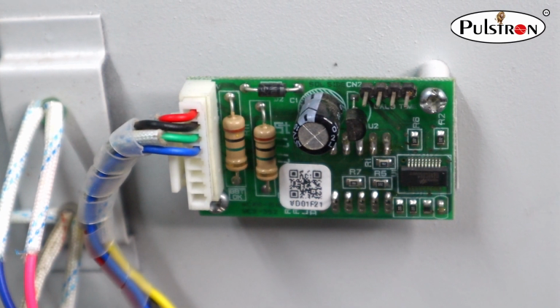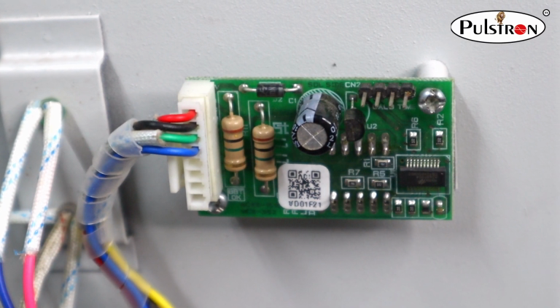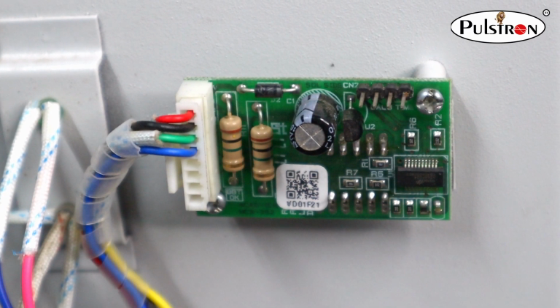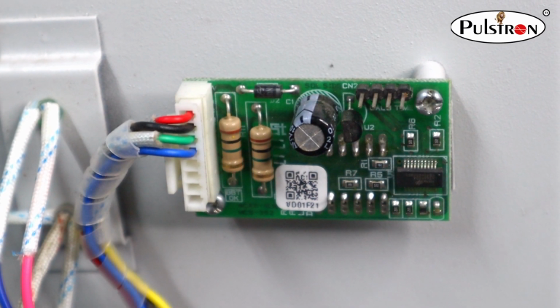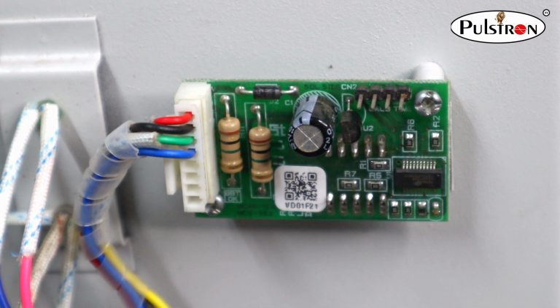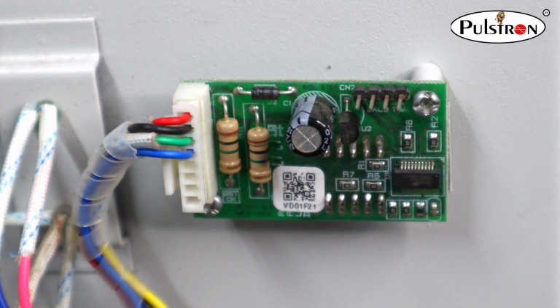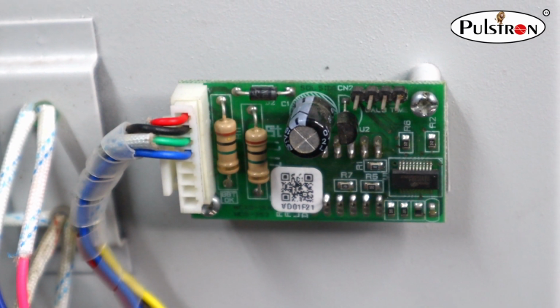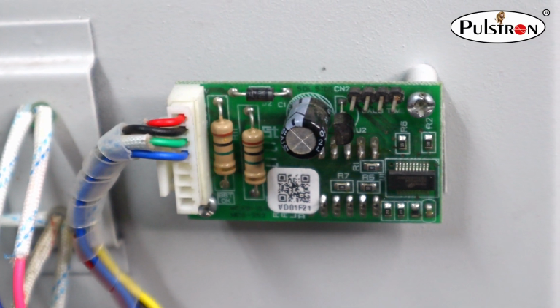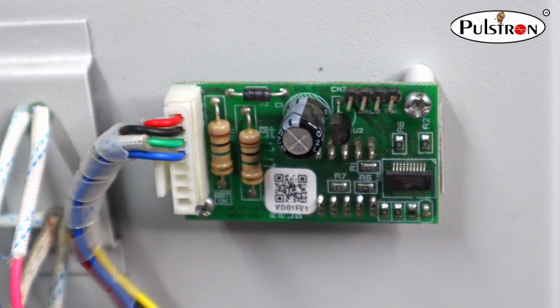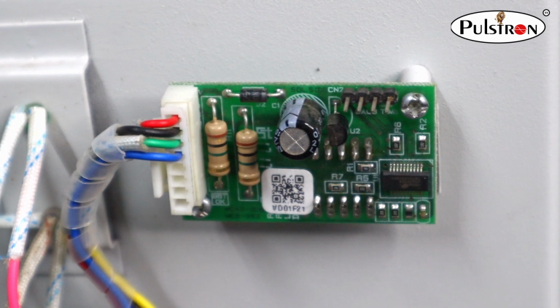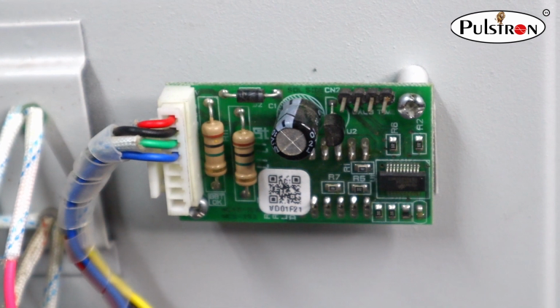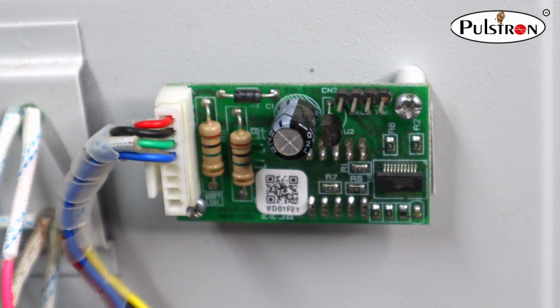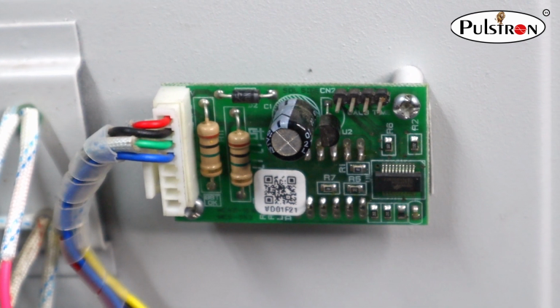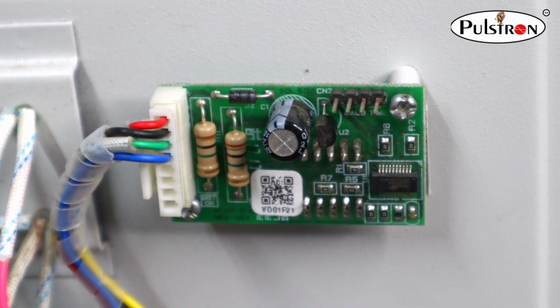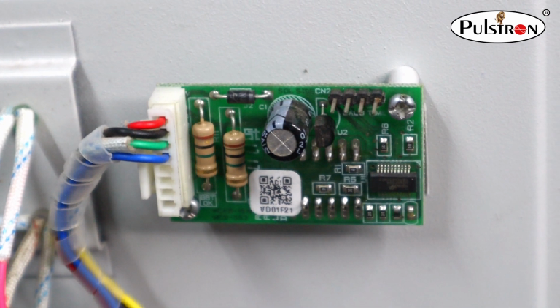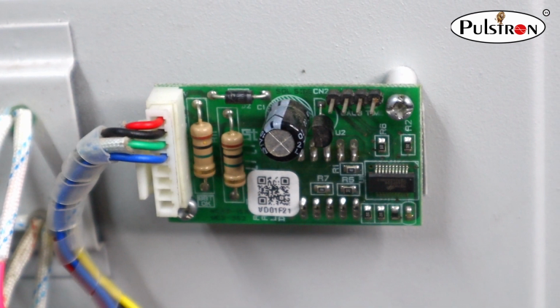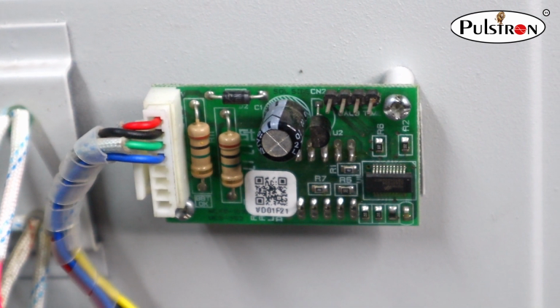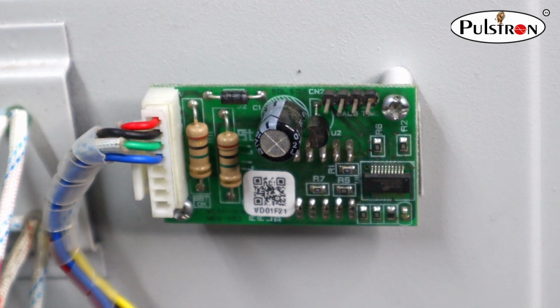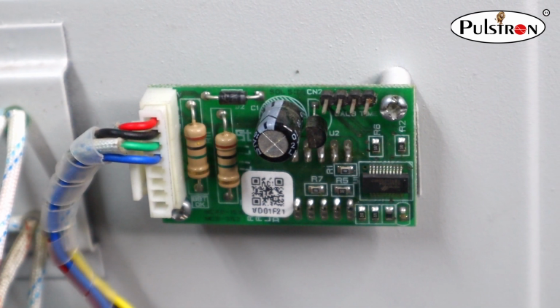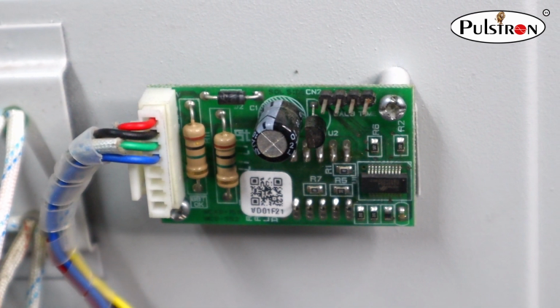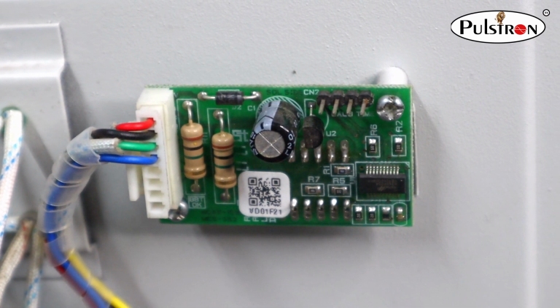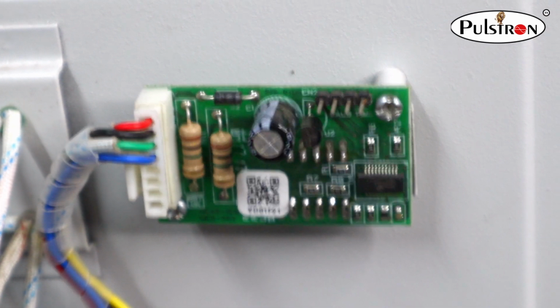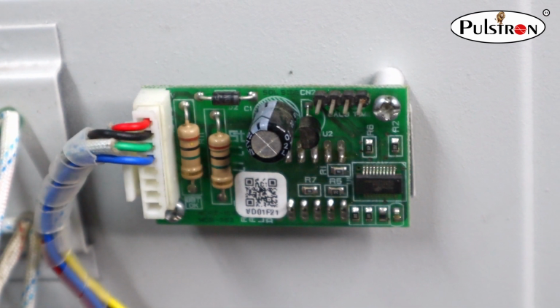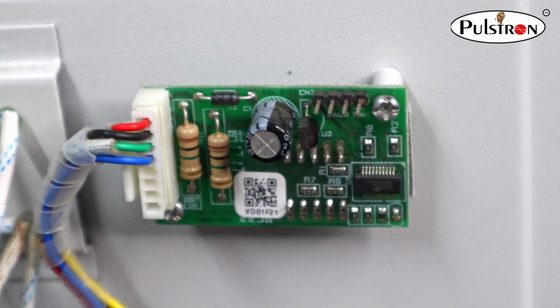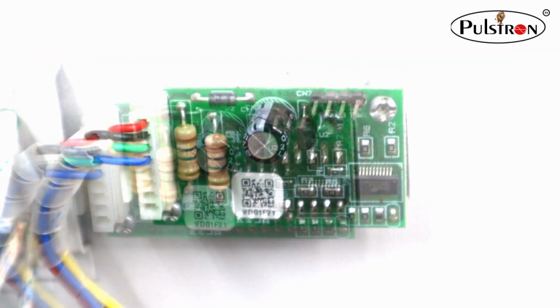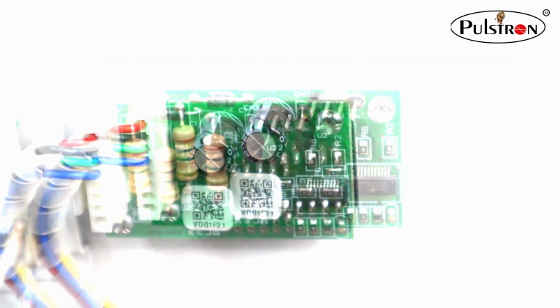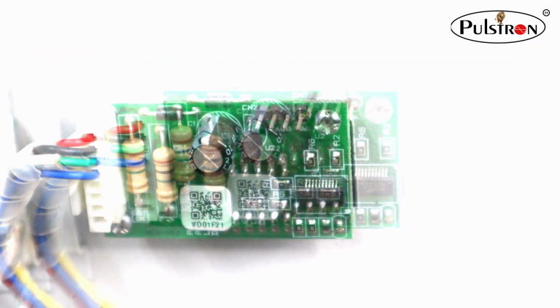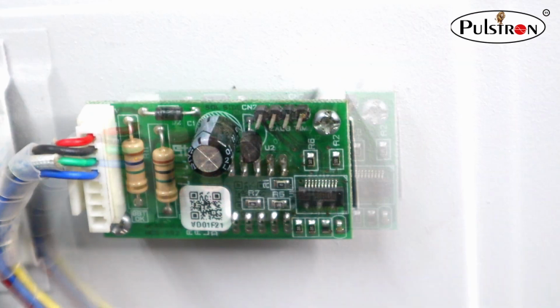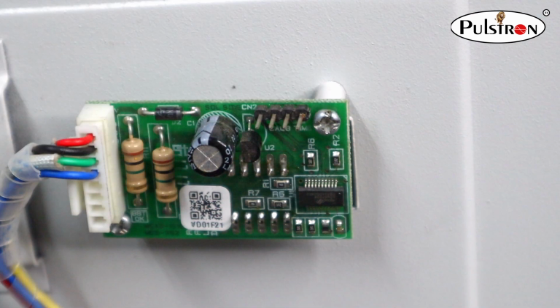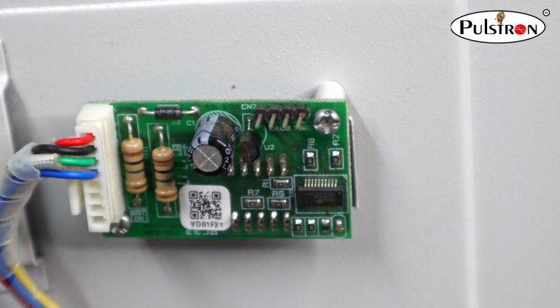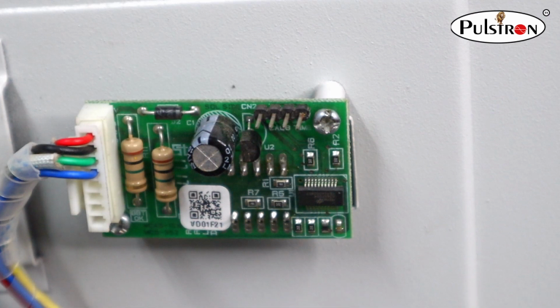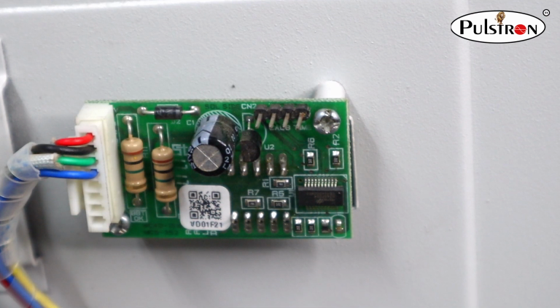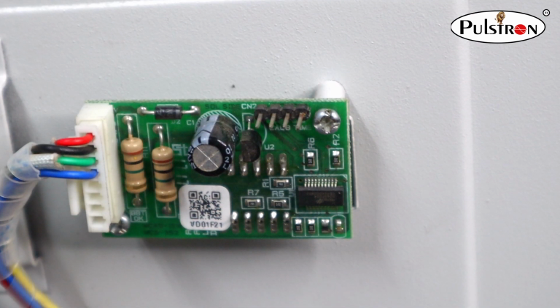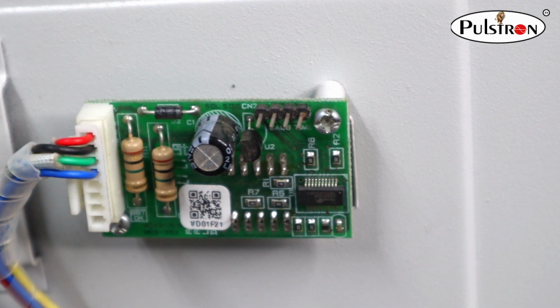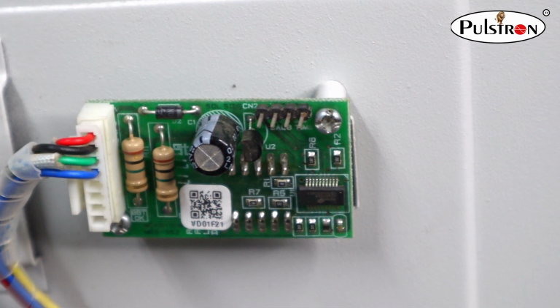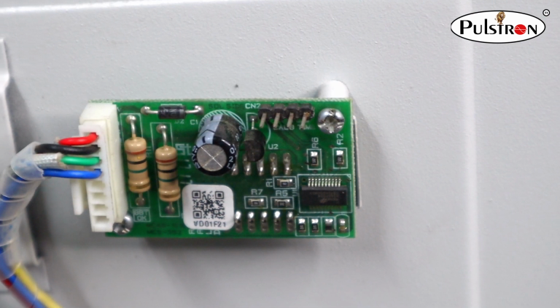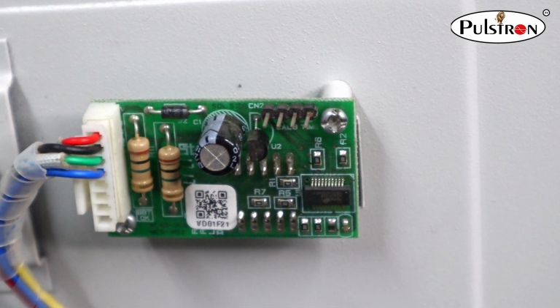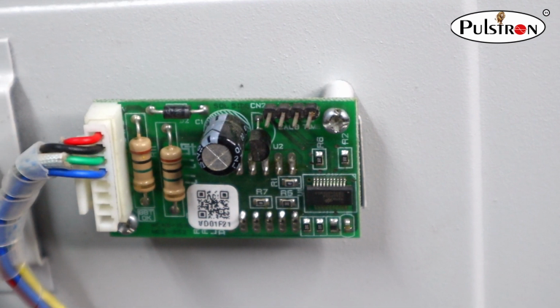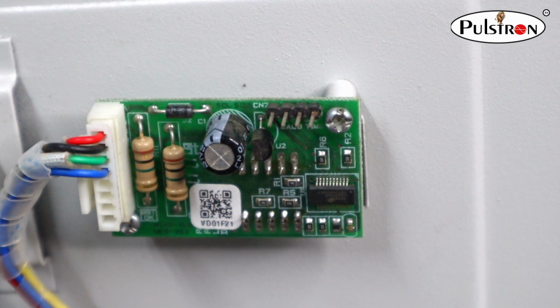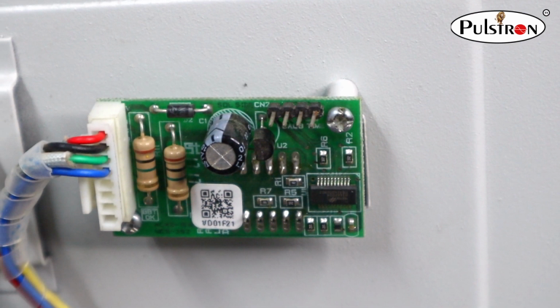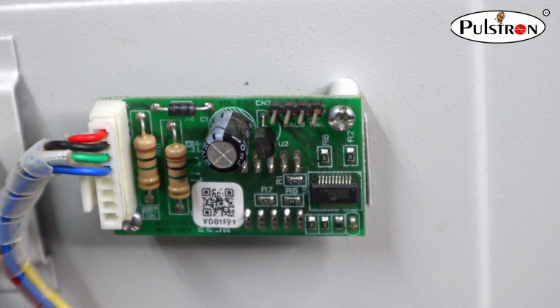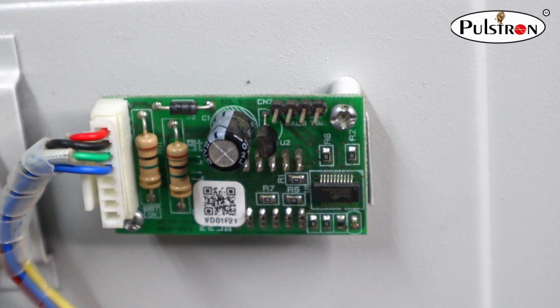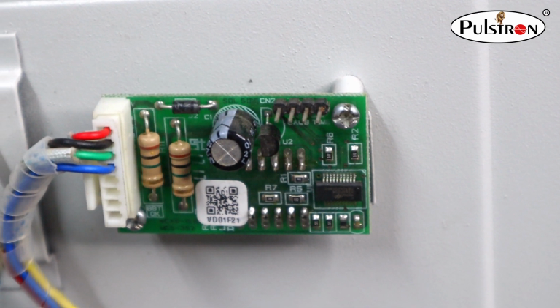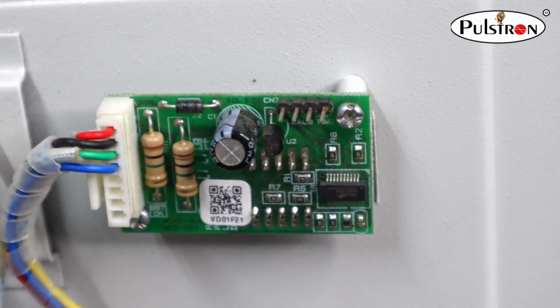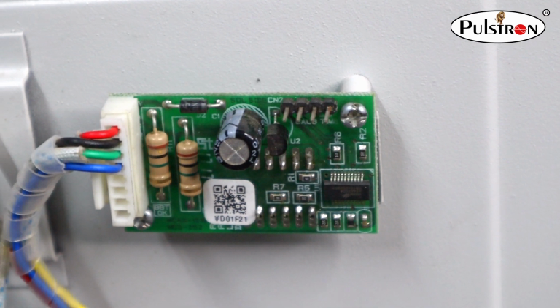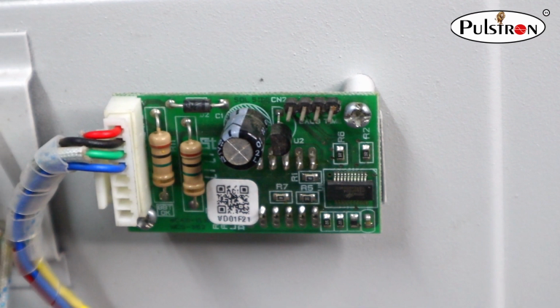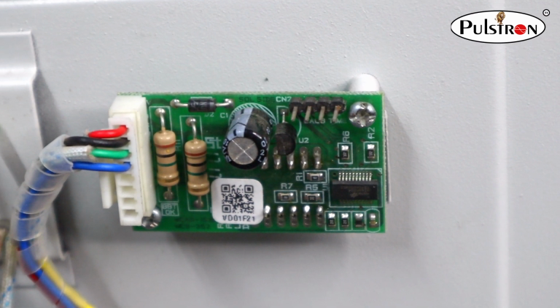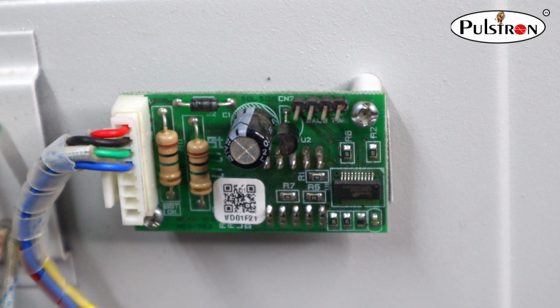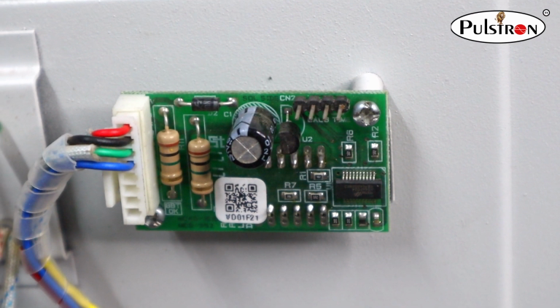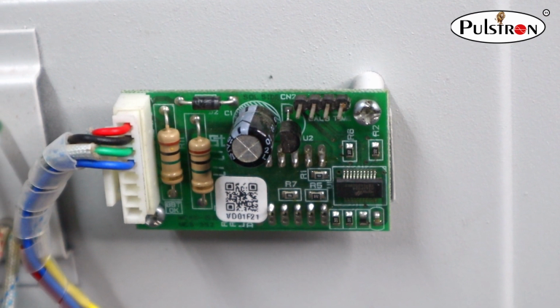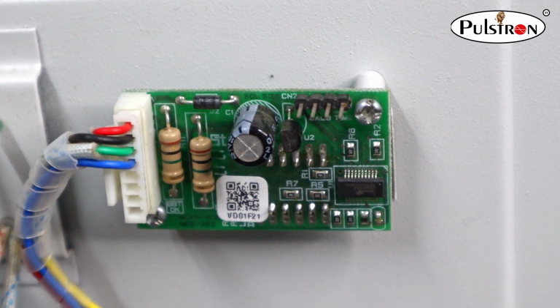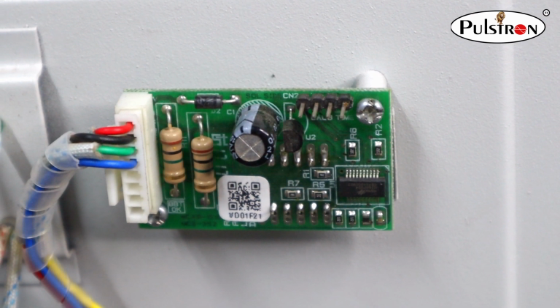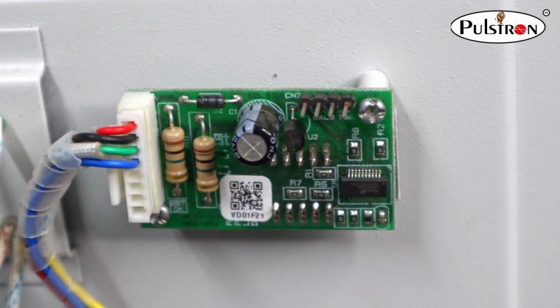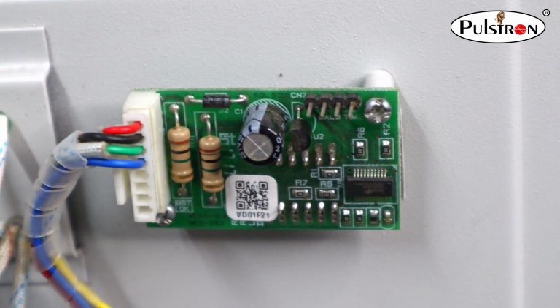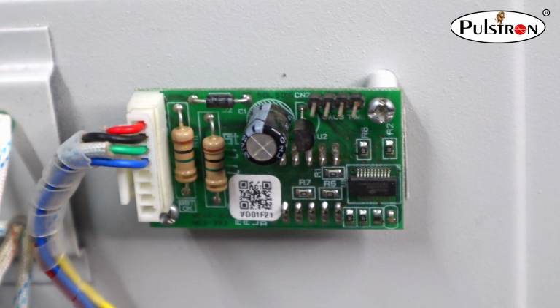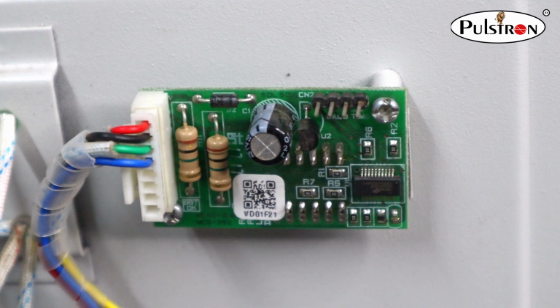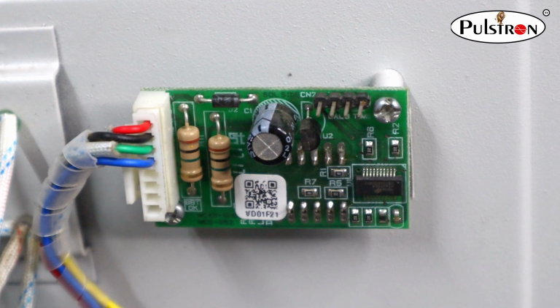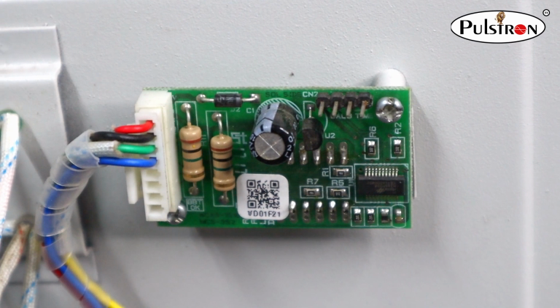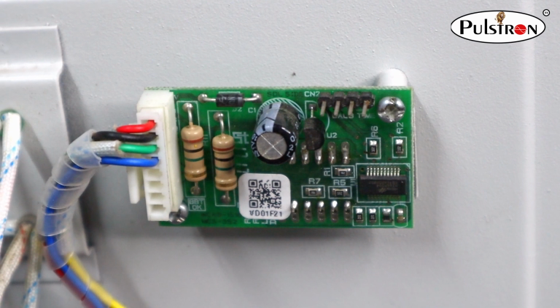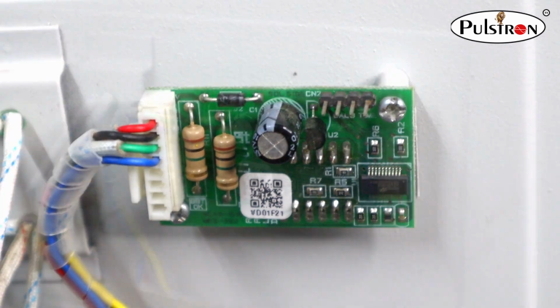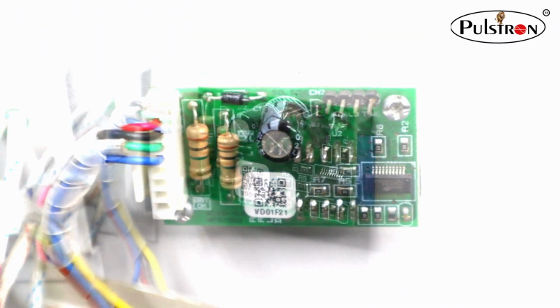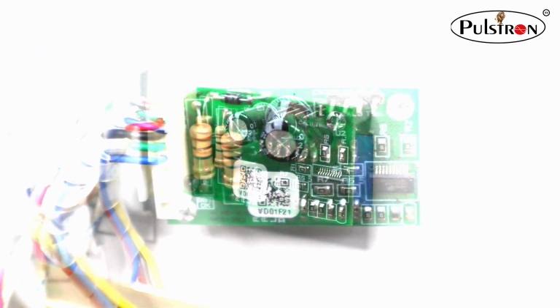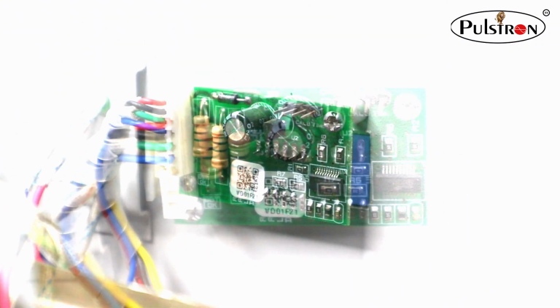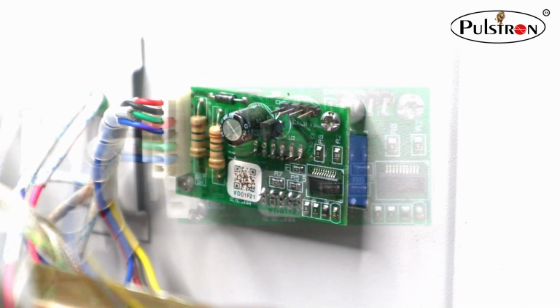Here is a digital LED voltmeter which shows both input voltage and output voltages.